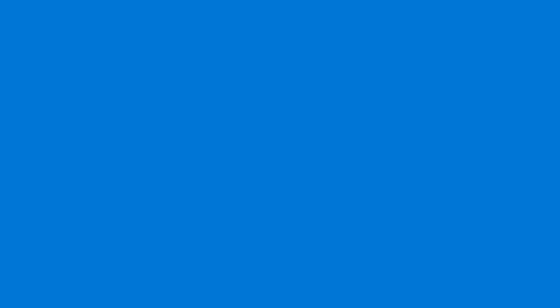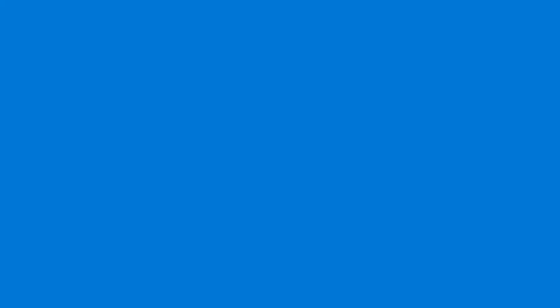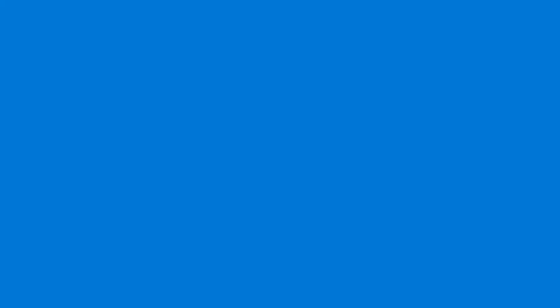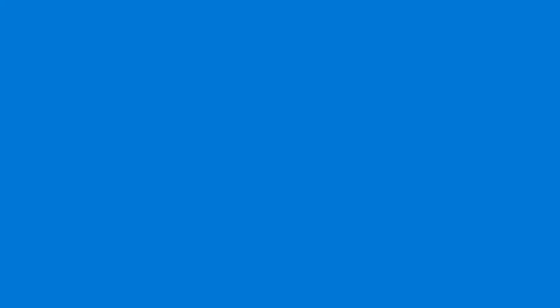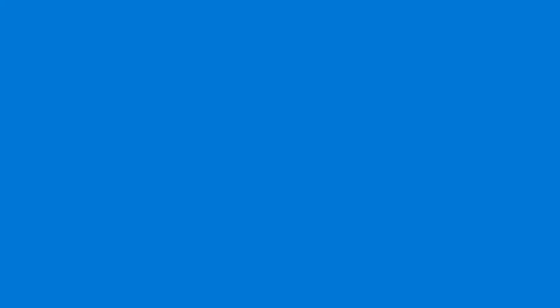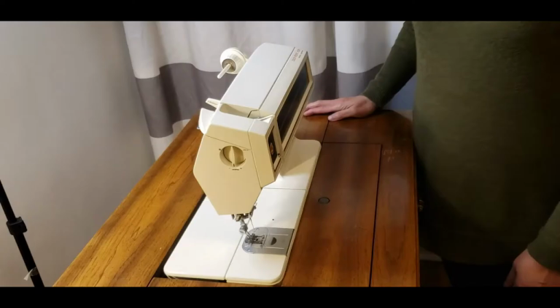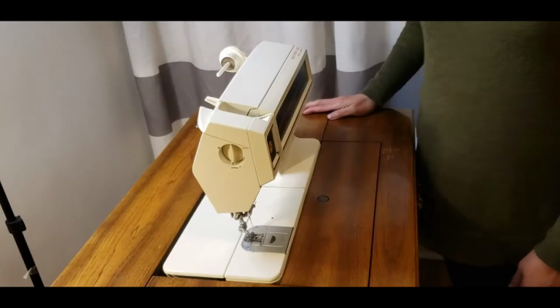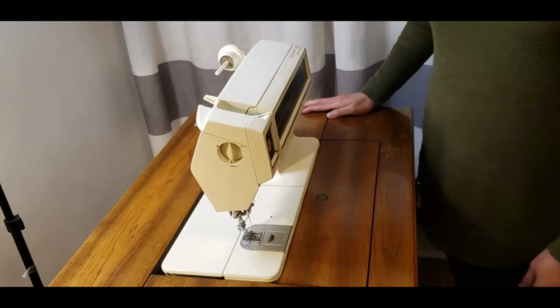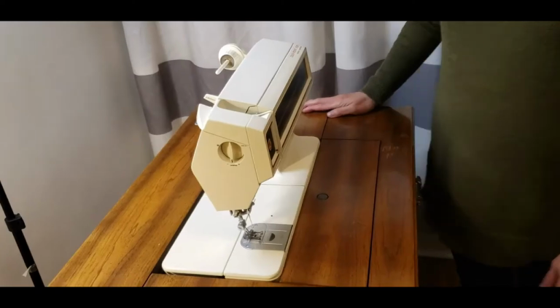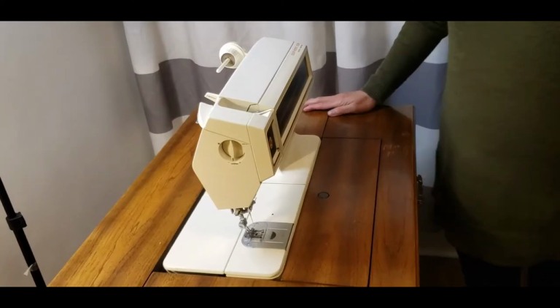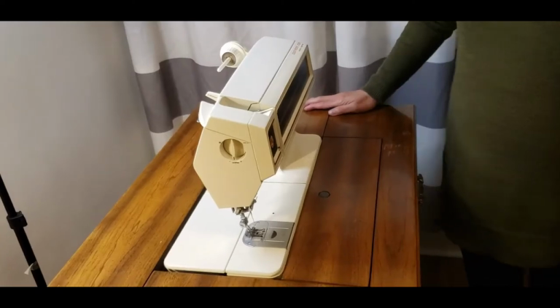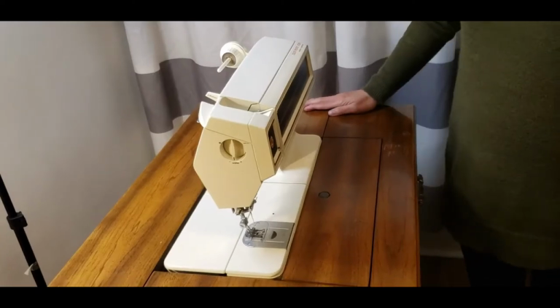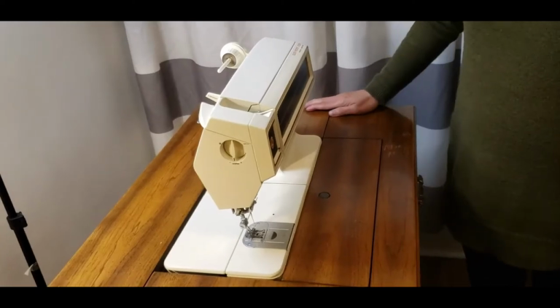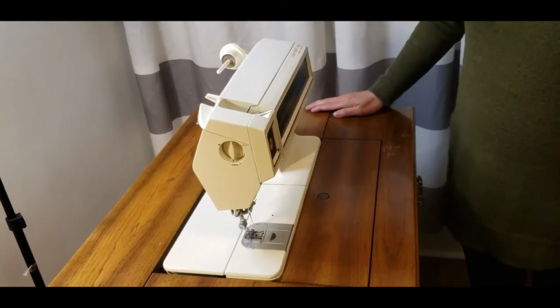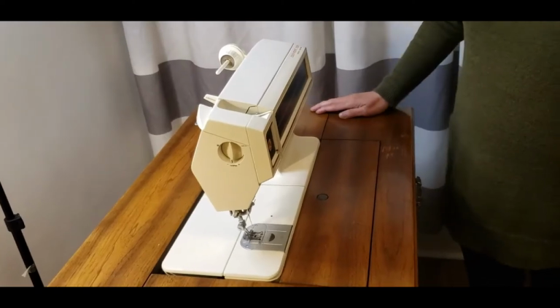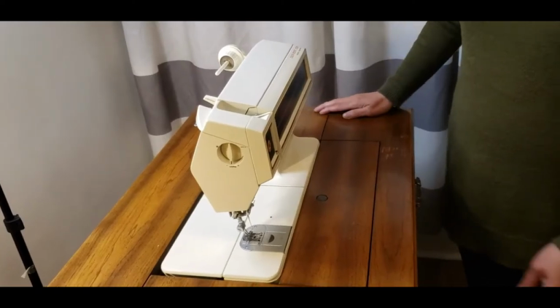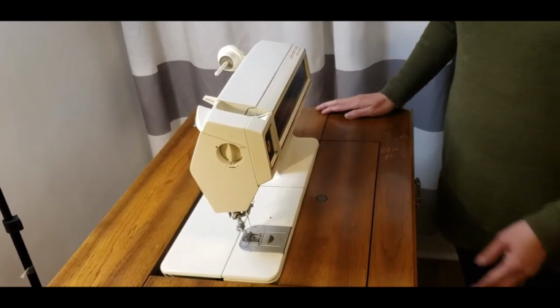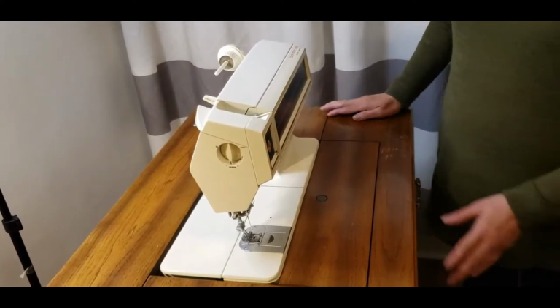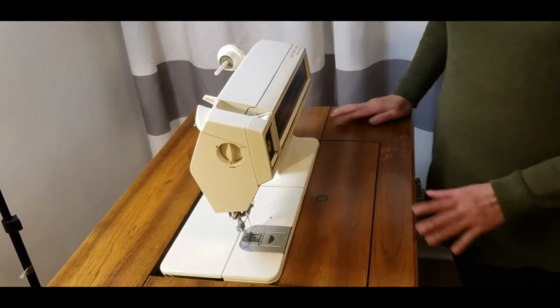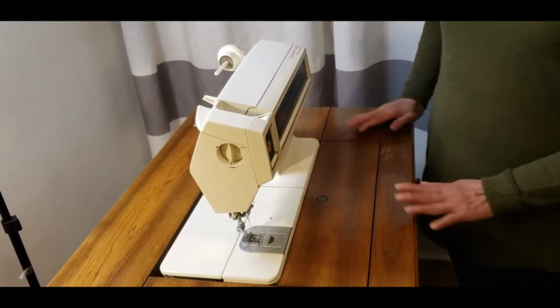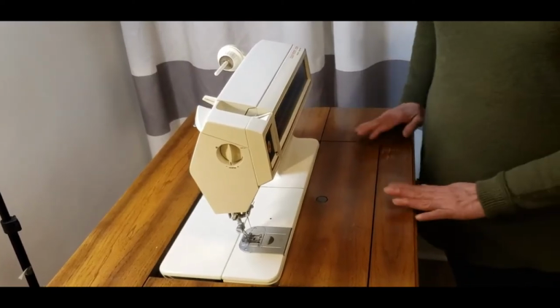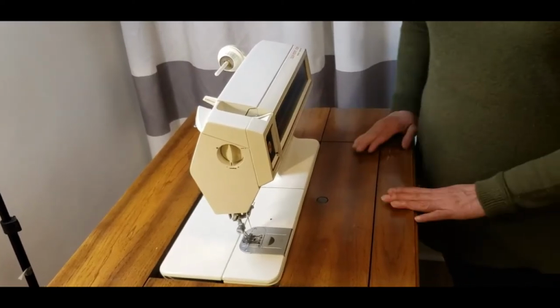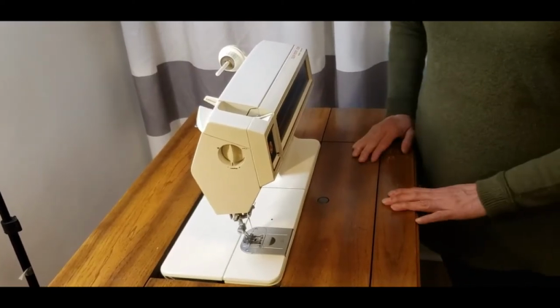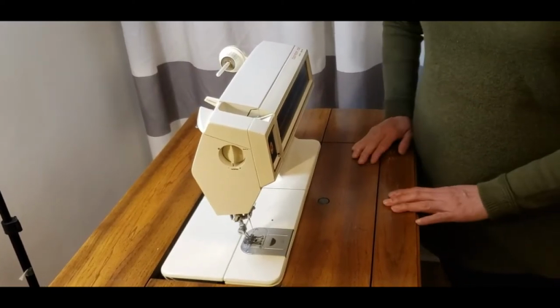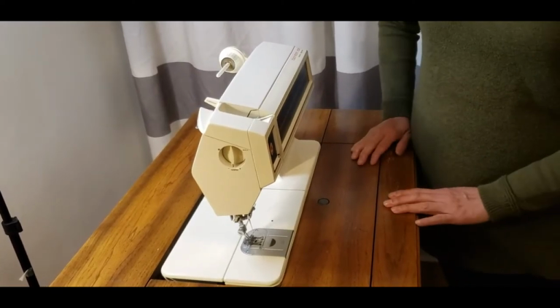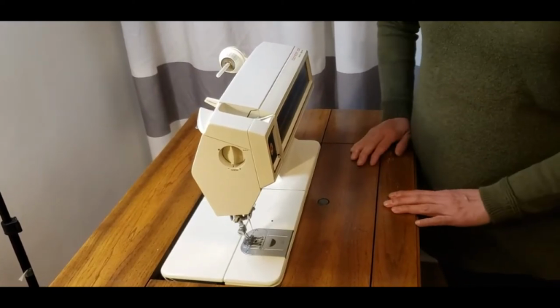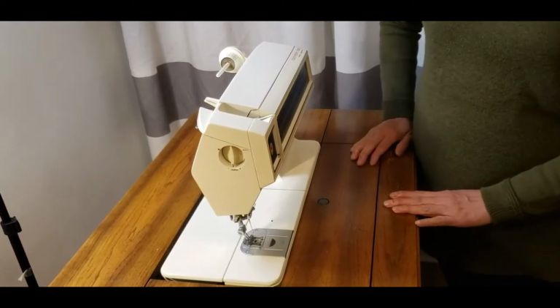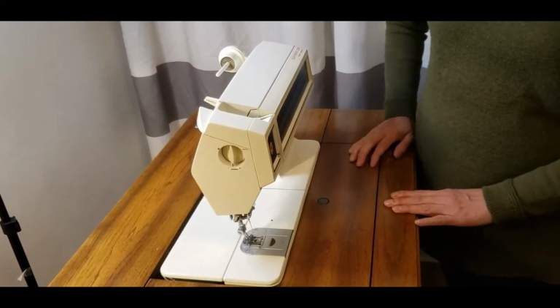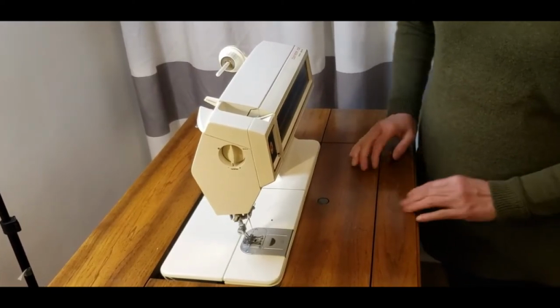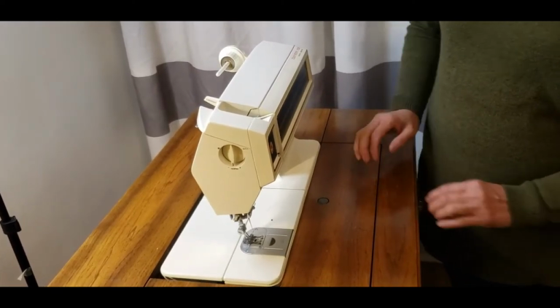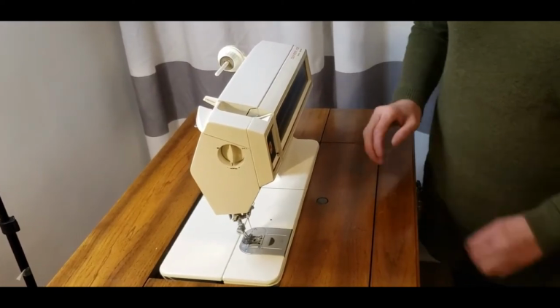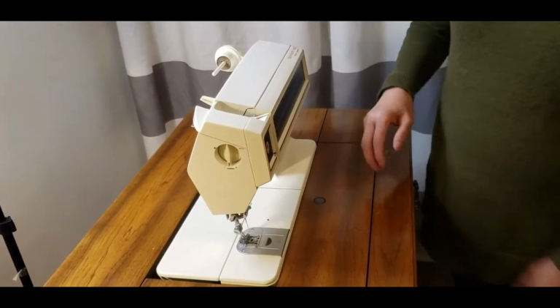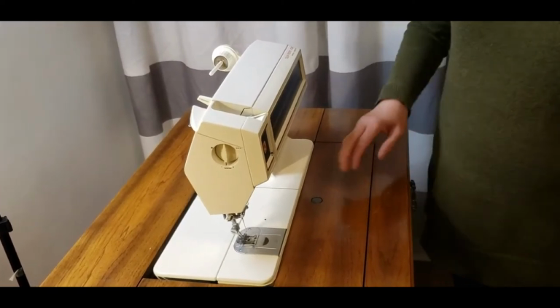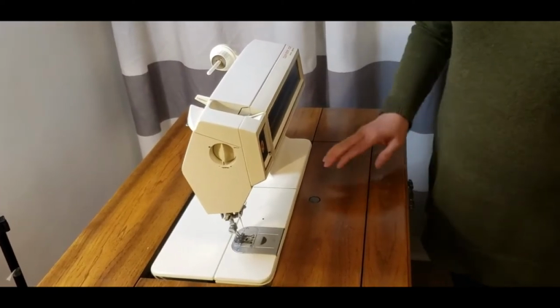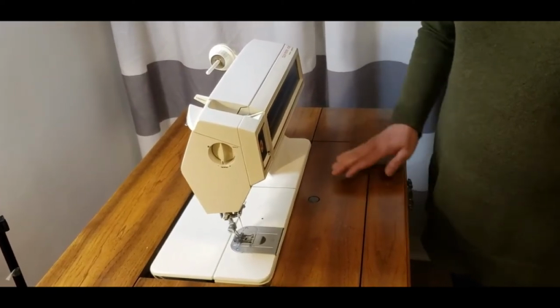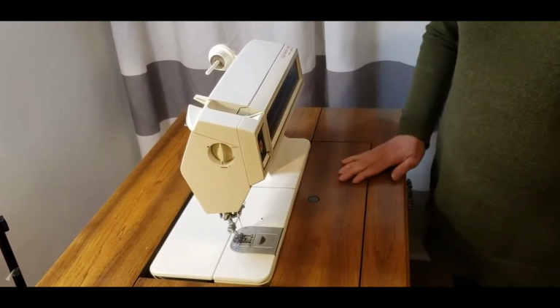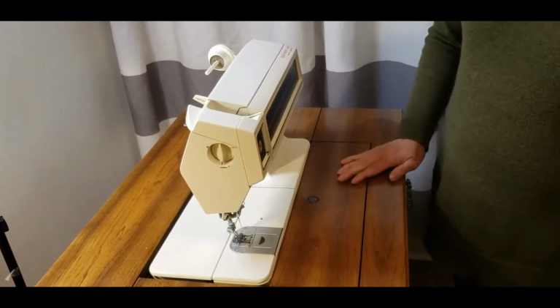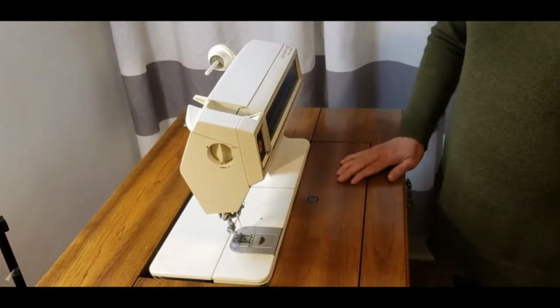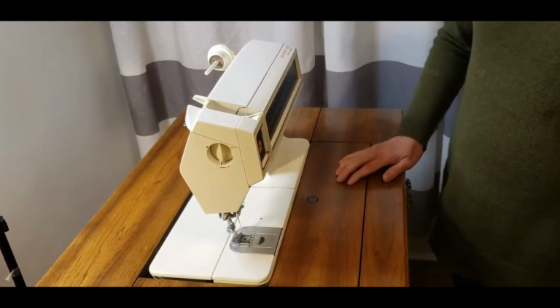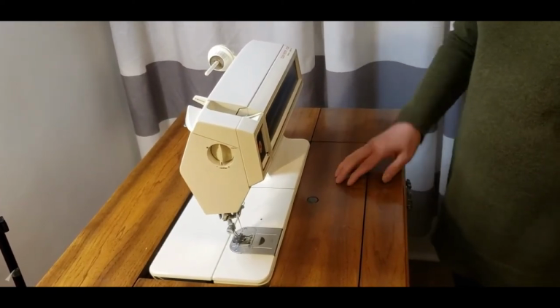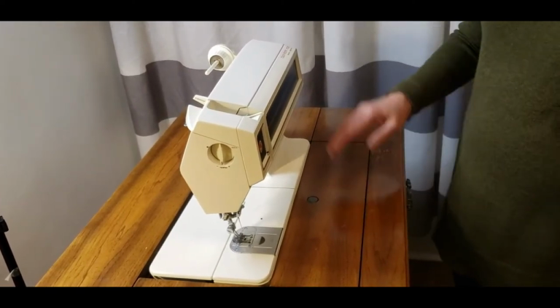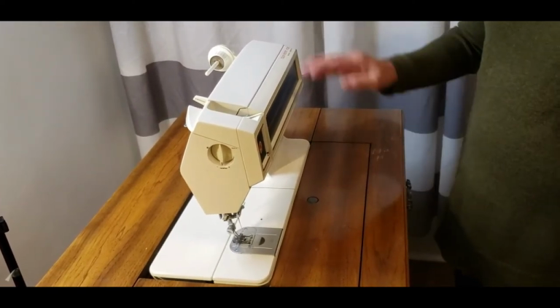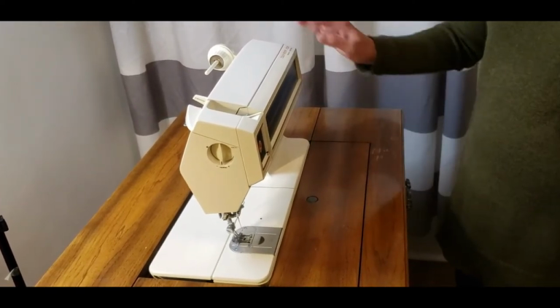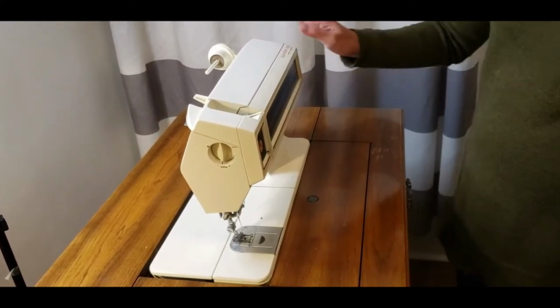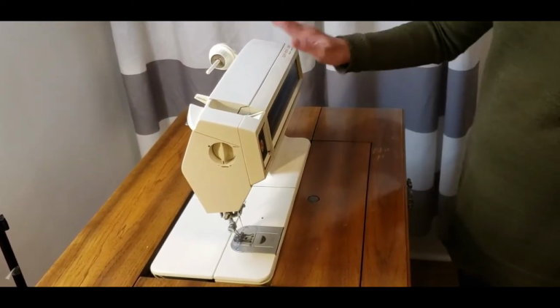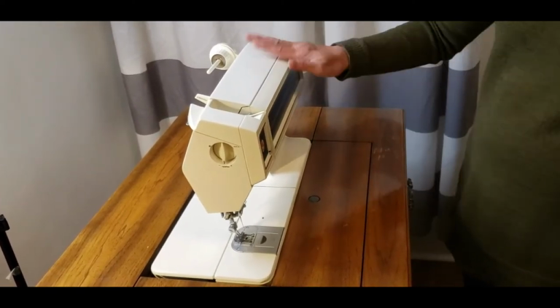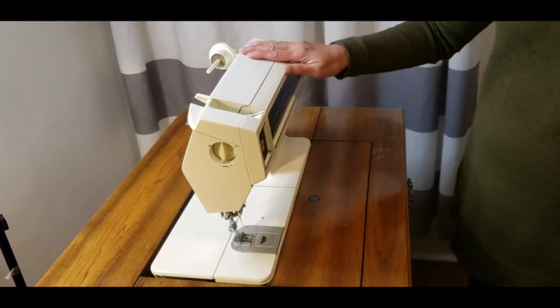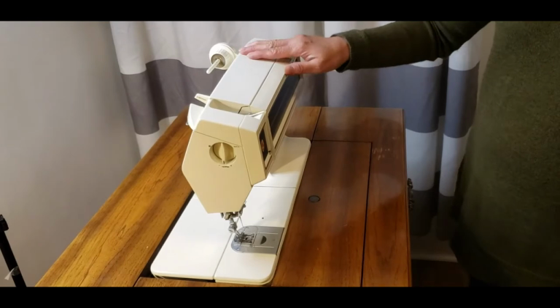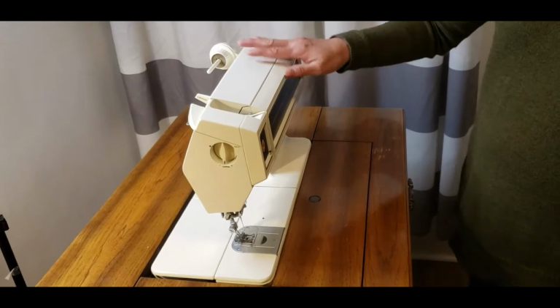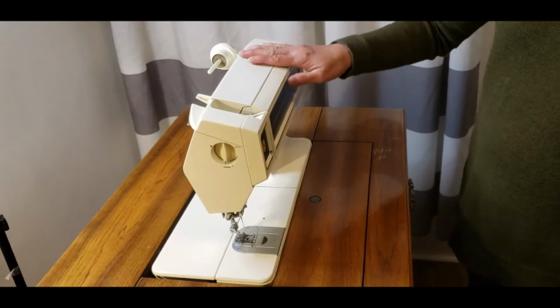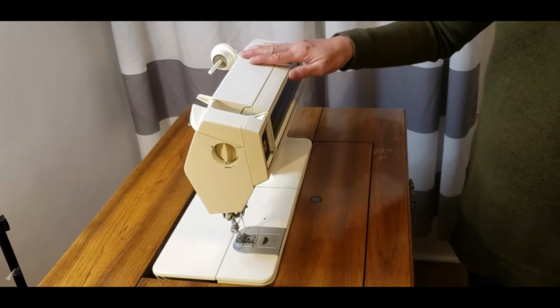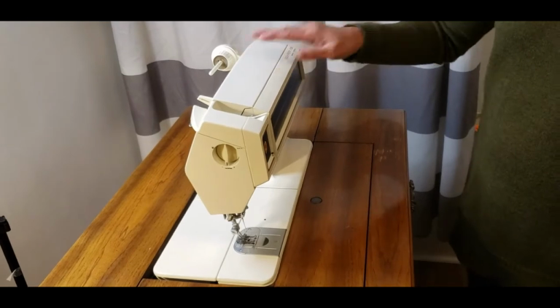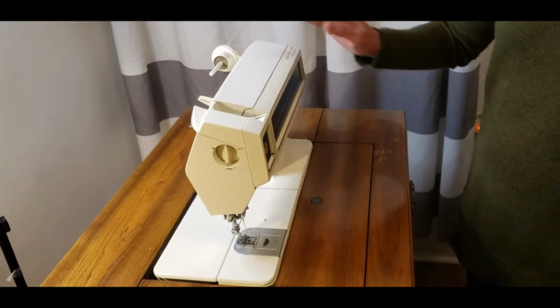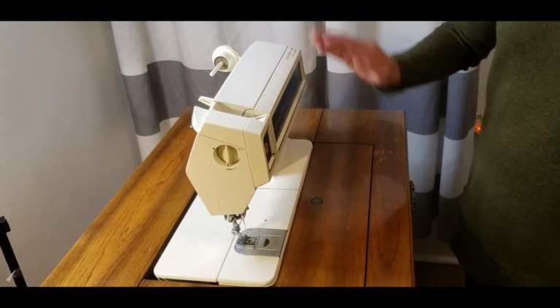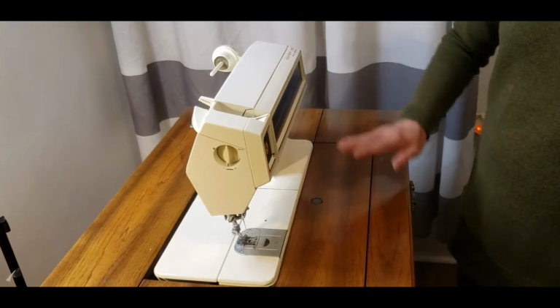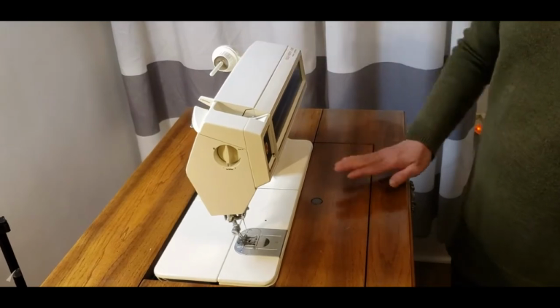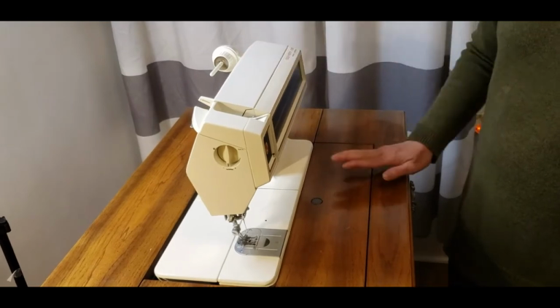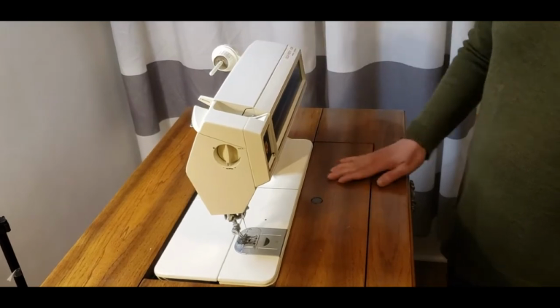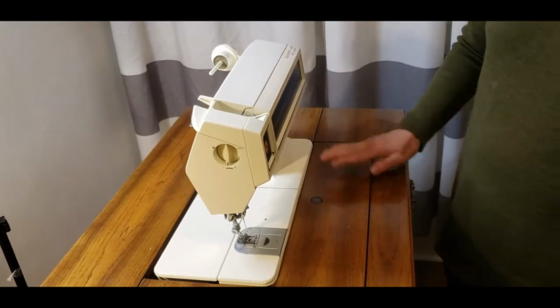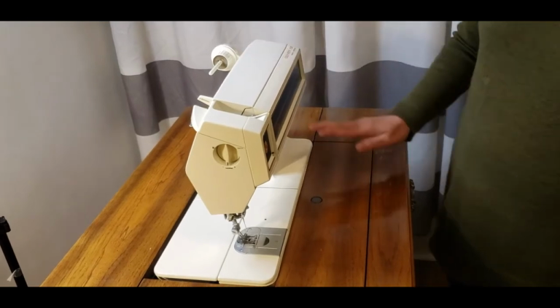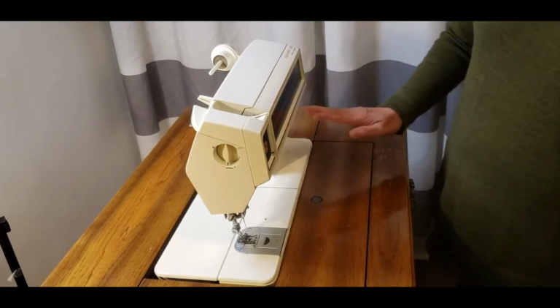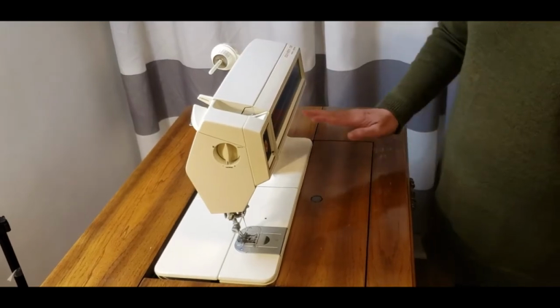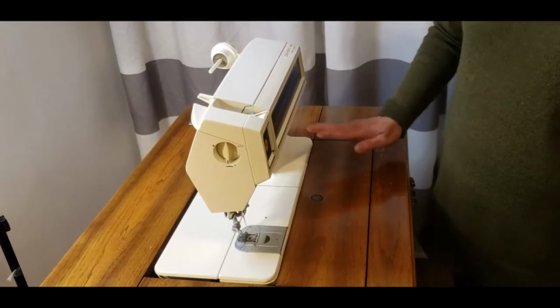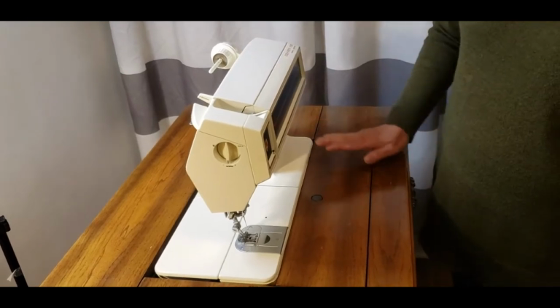Hello everyone, this is Joy. Today I'm going to show how to return this machine inside the cabinet.